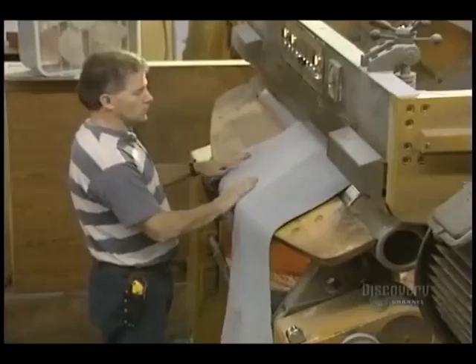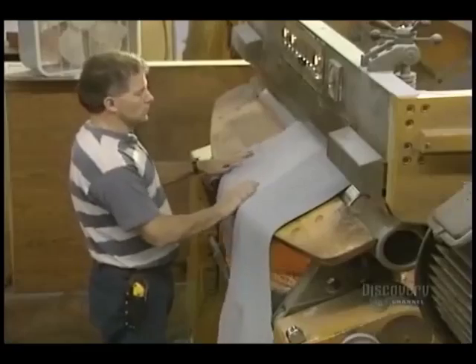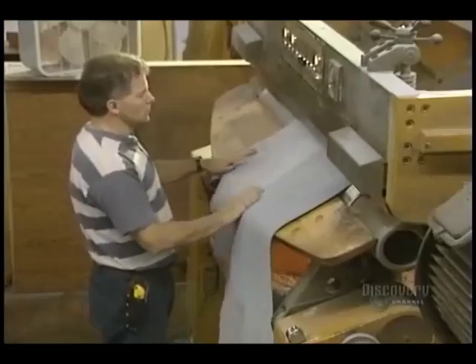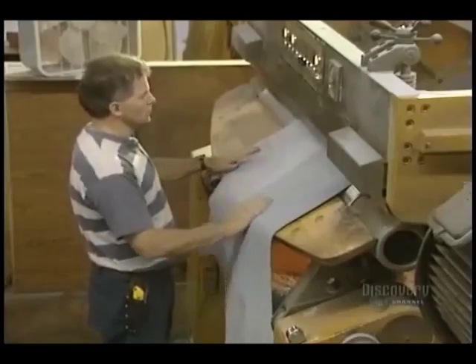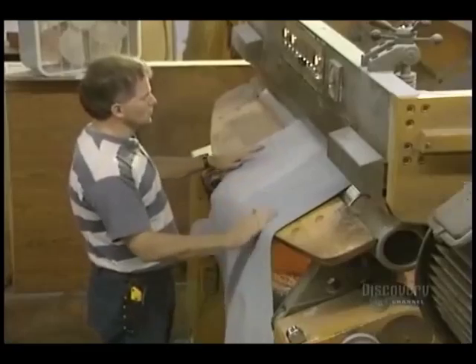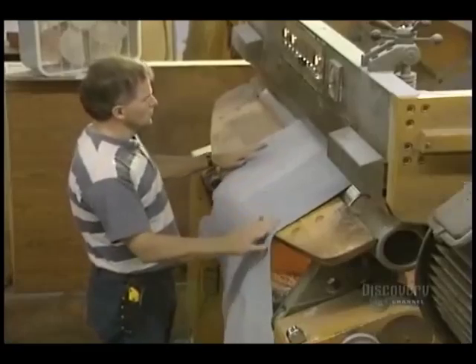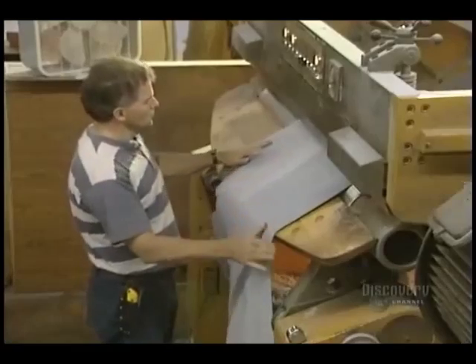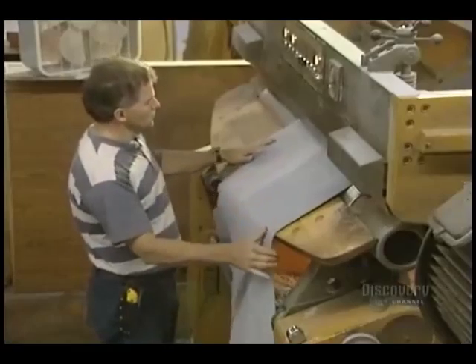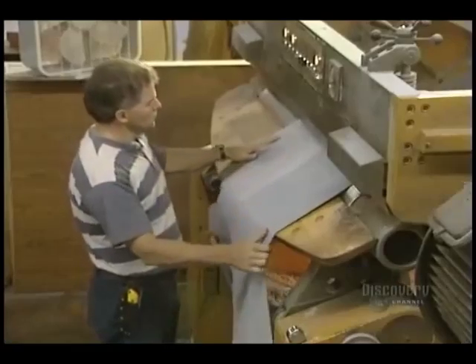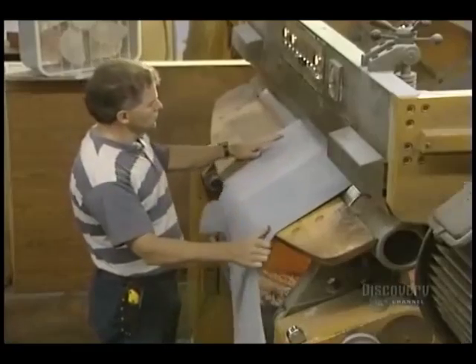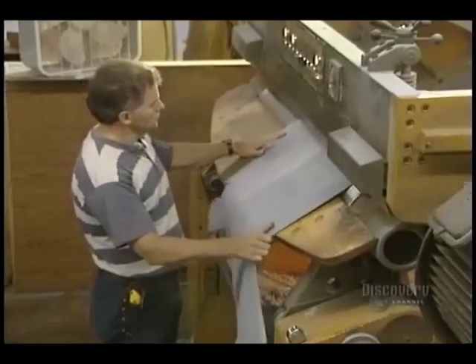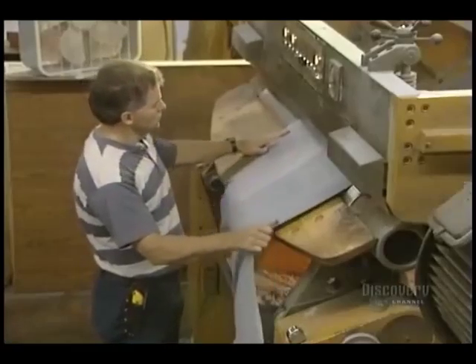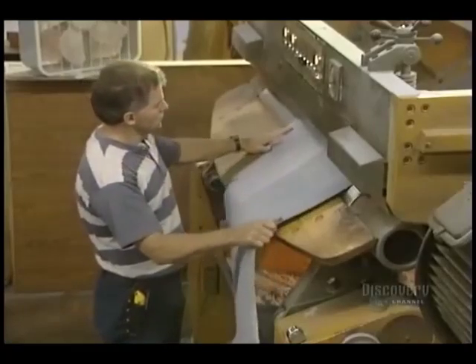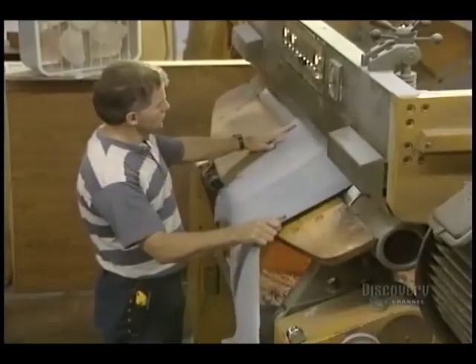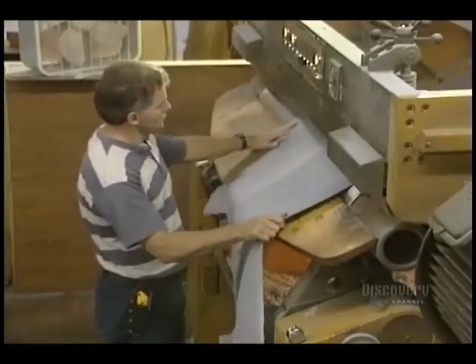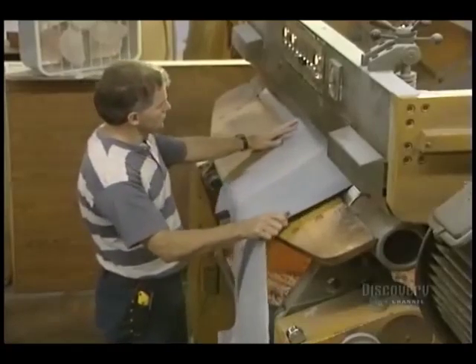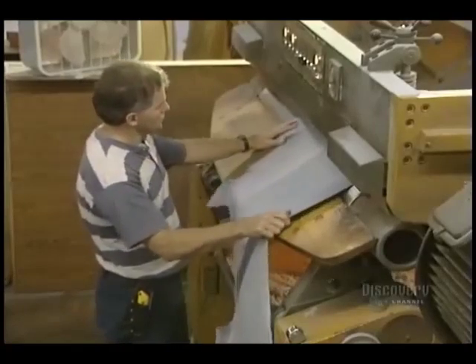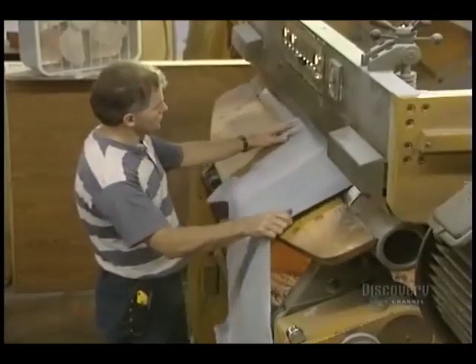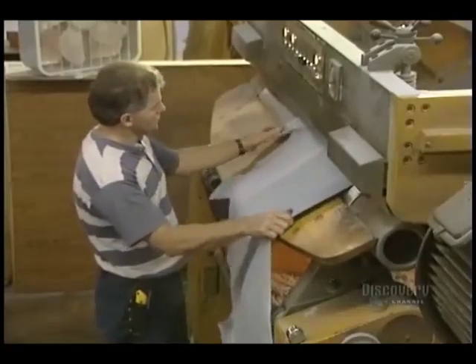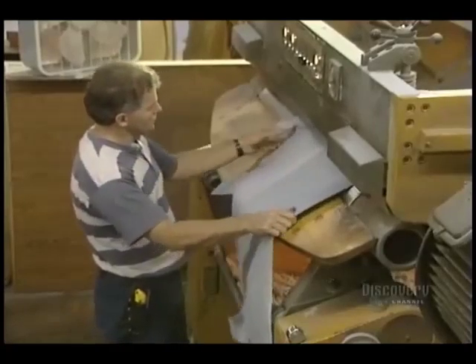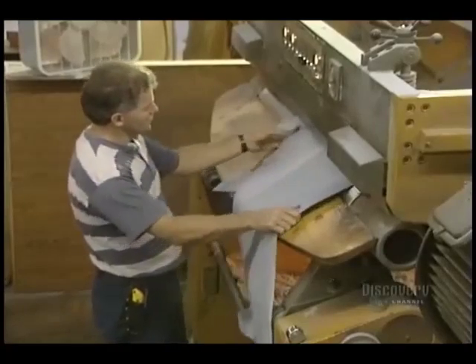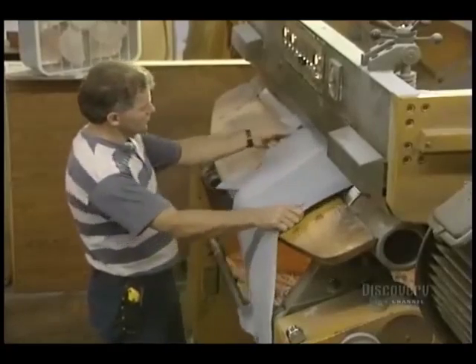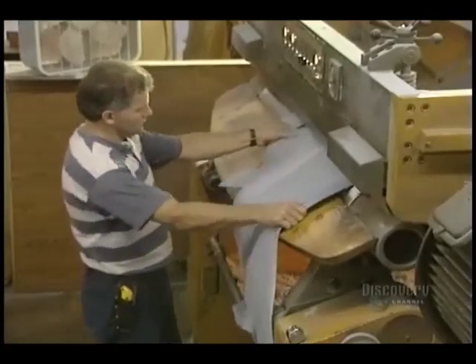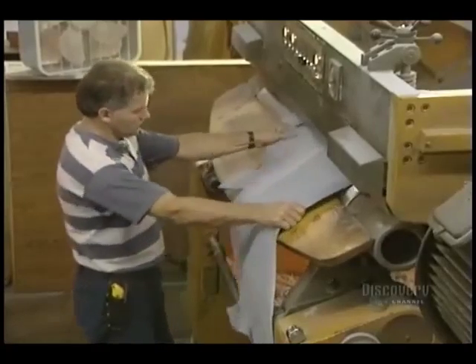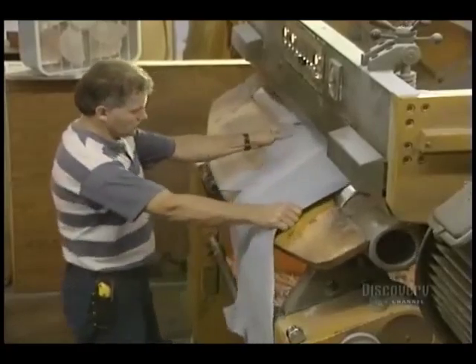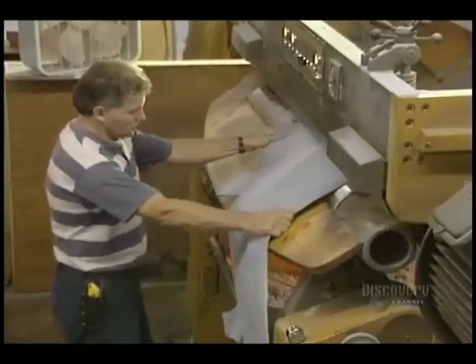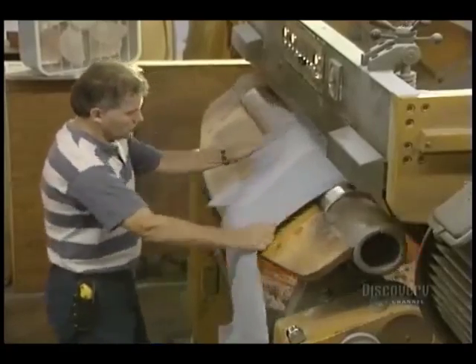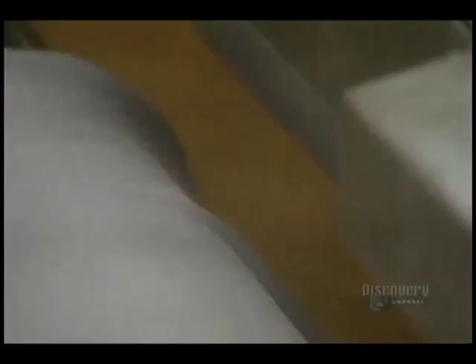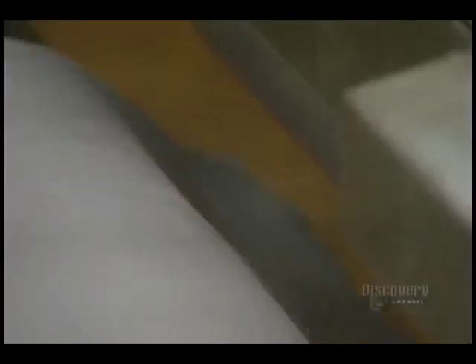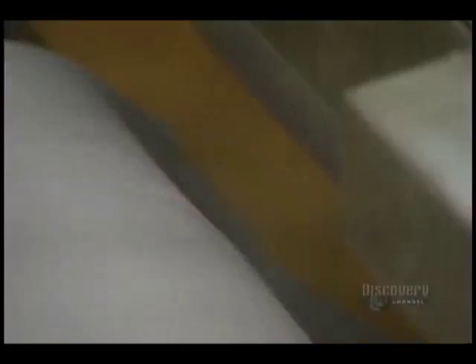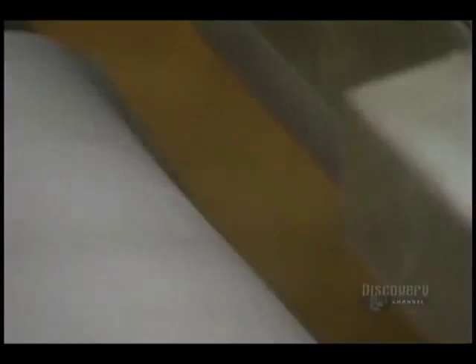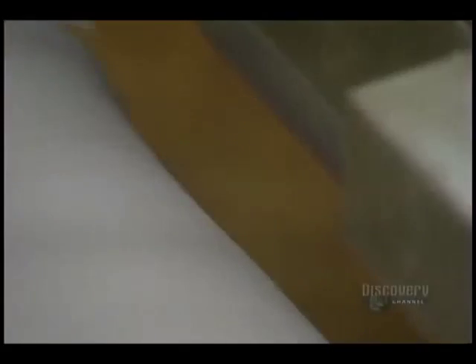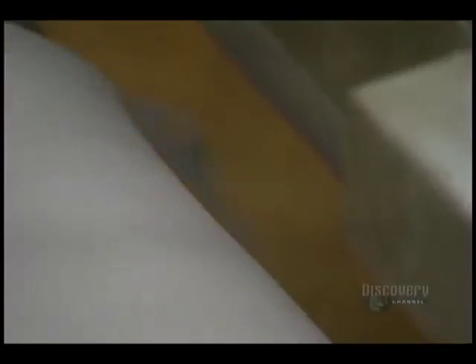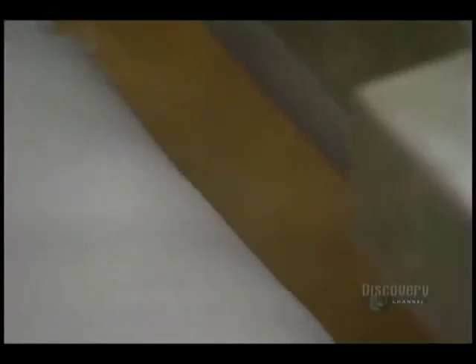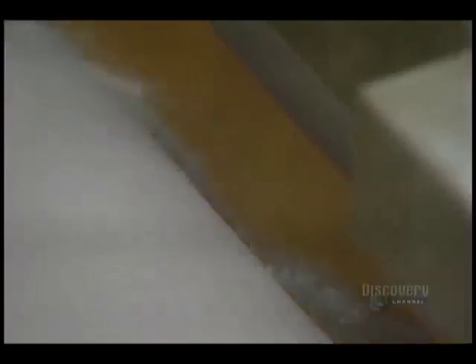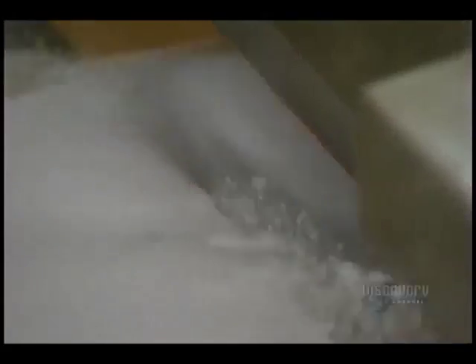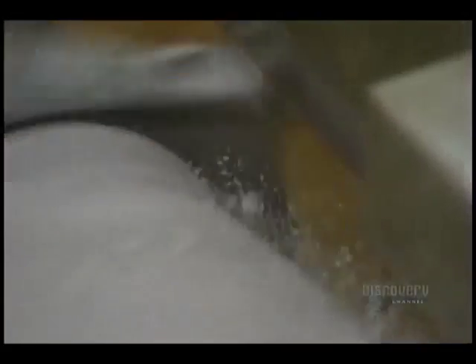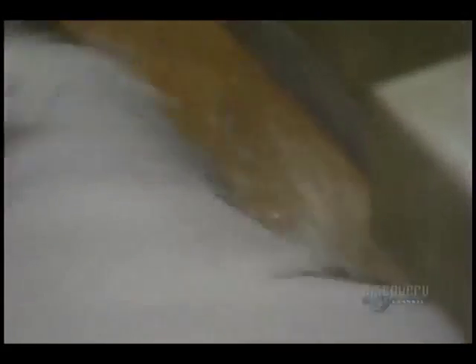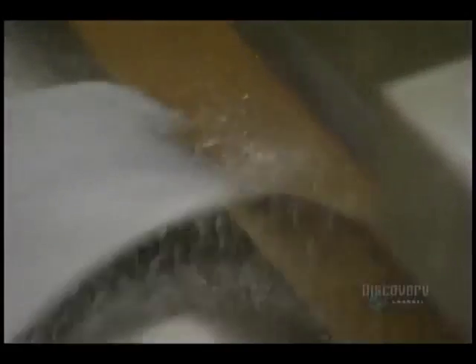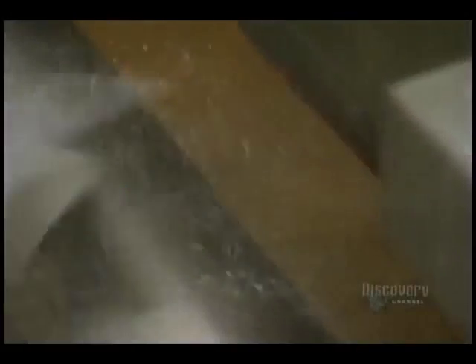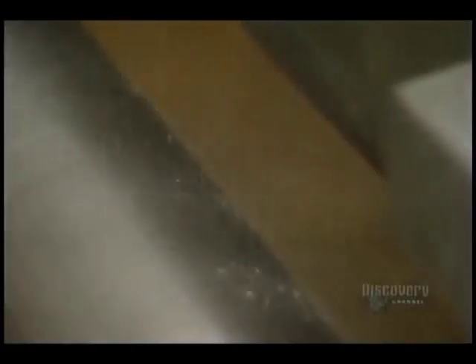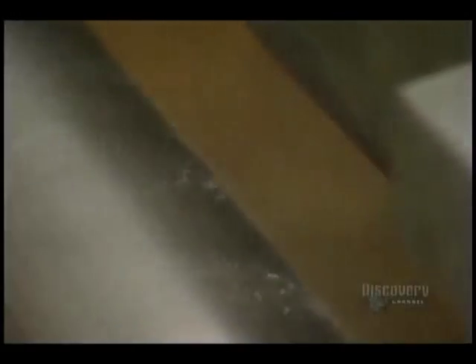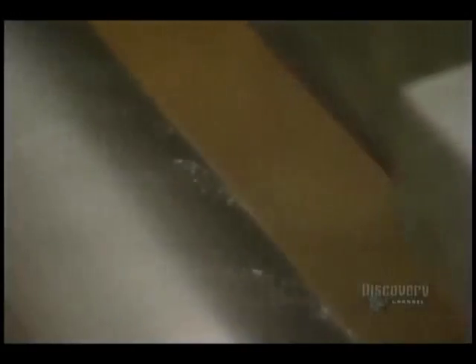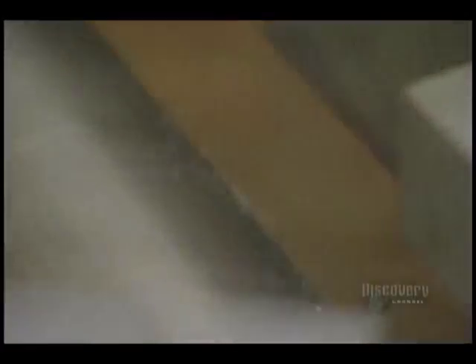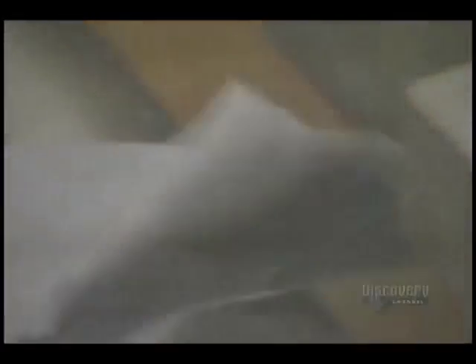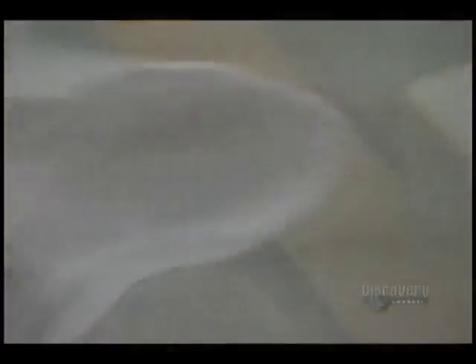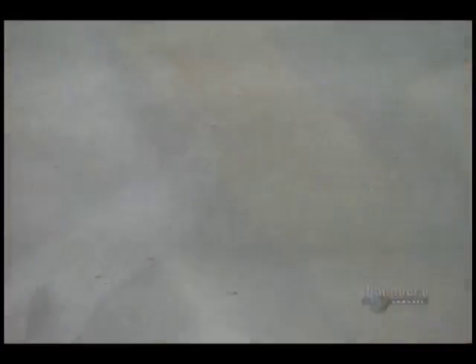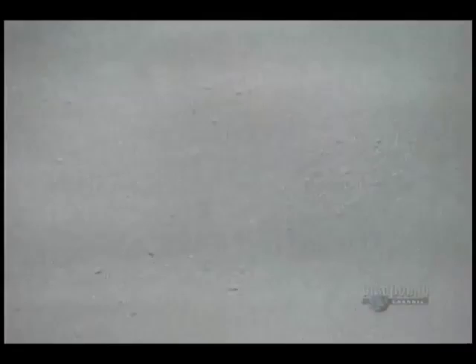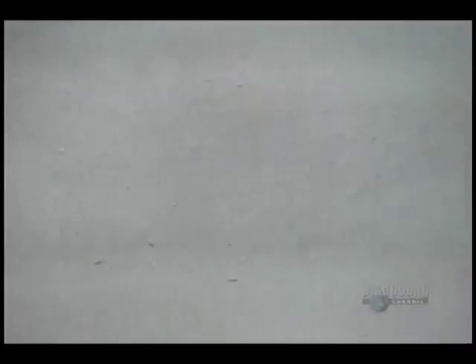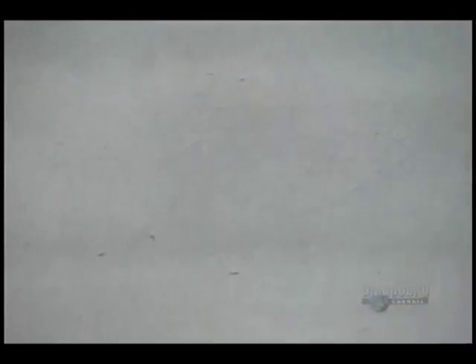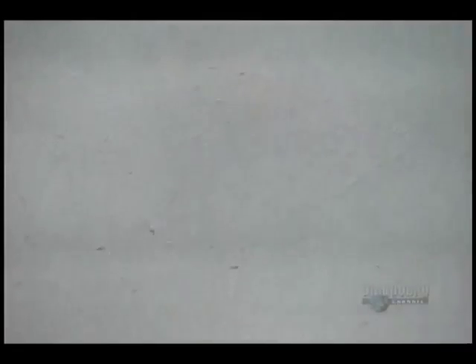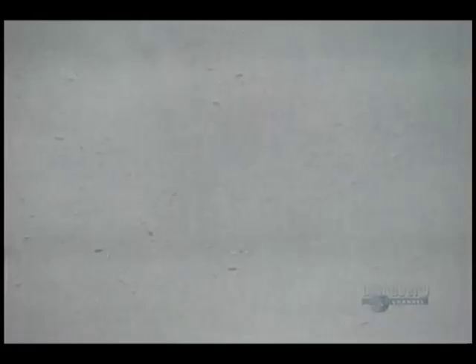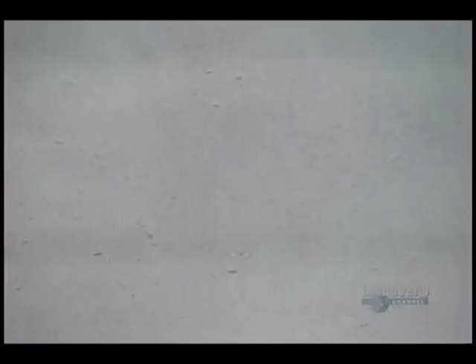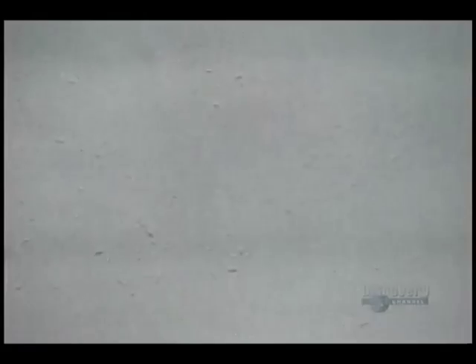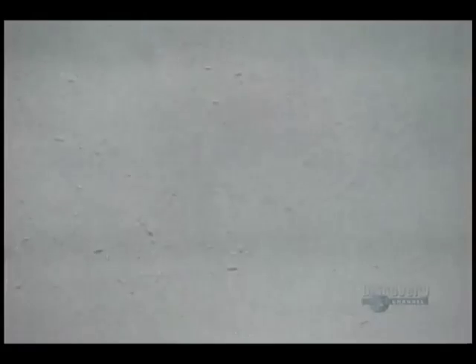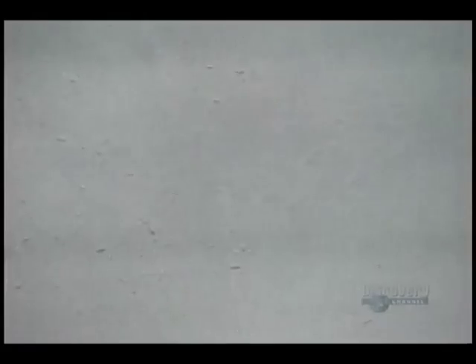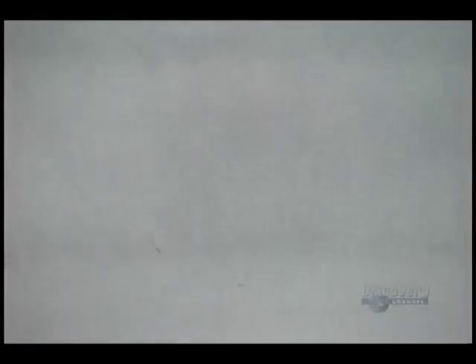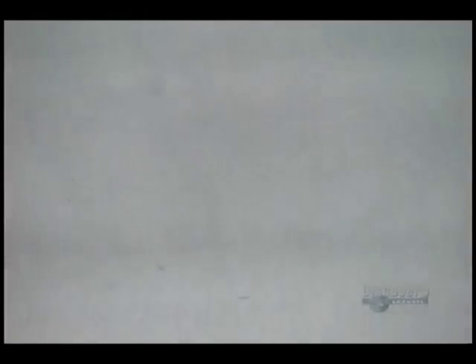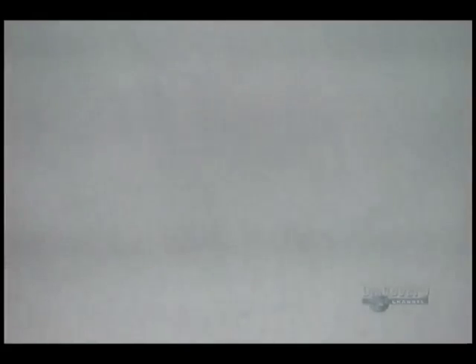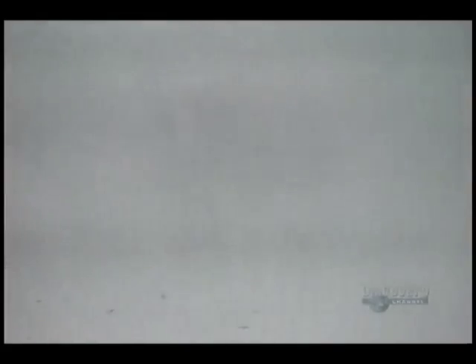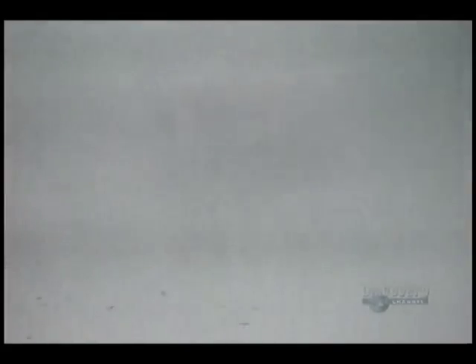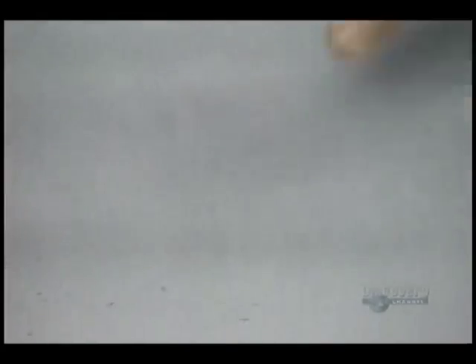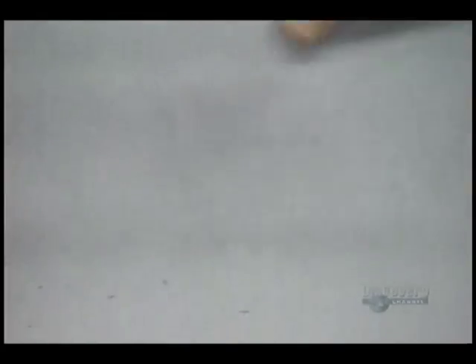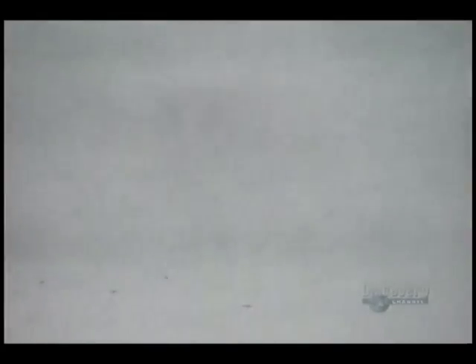This machine is a shaver. It evens up the hide and opens its pores before it receives other appropriate treatments.